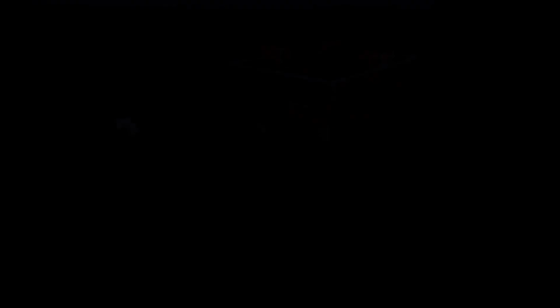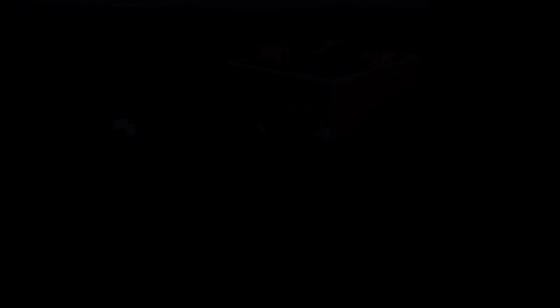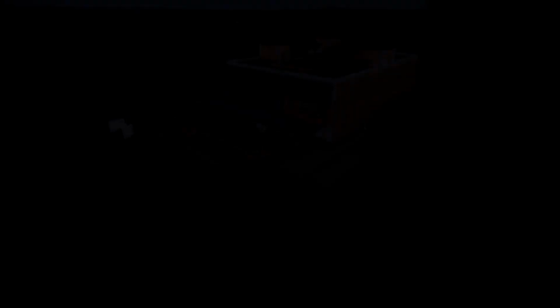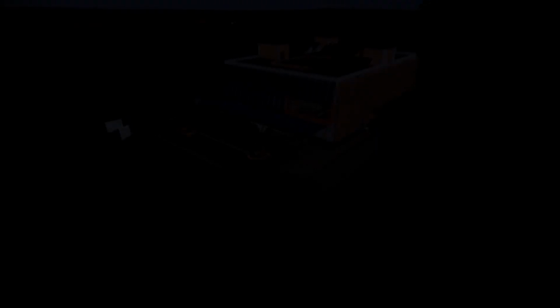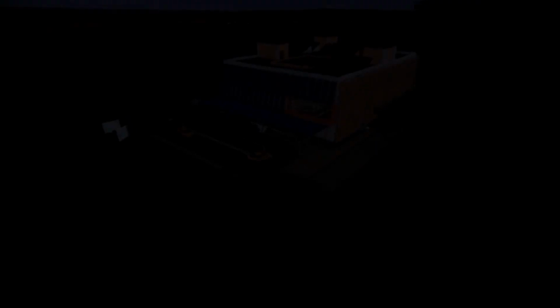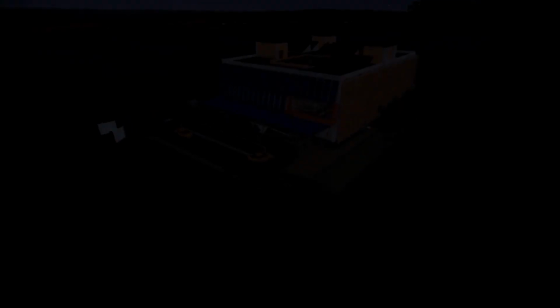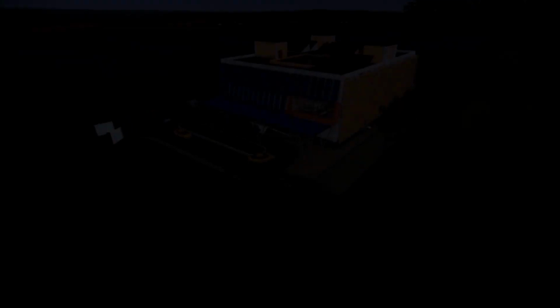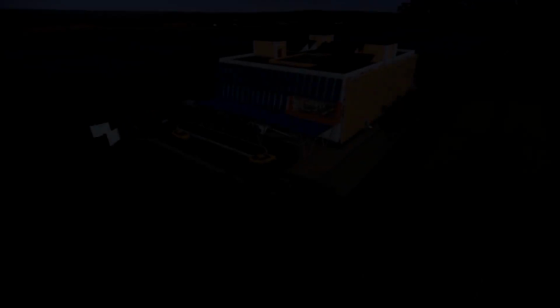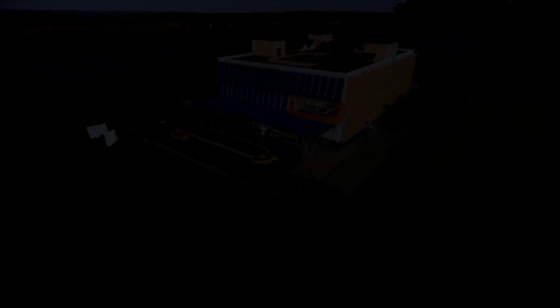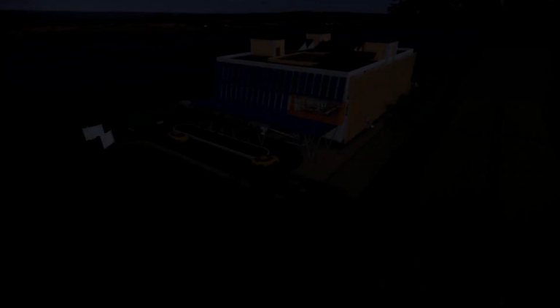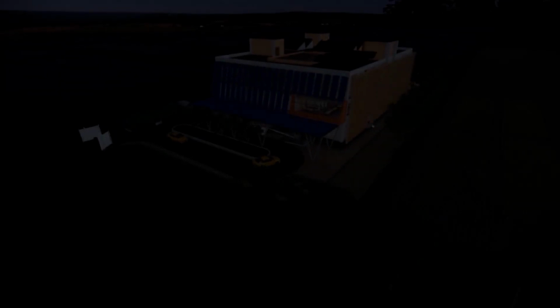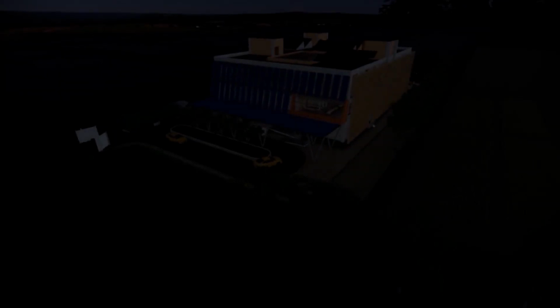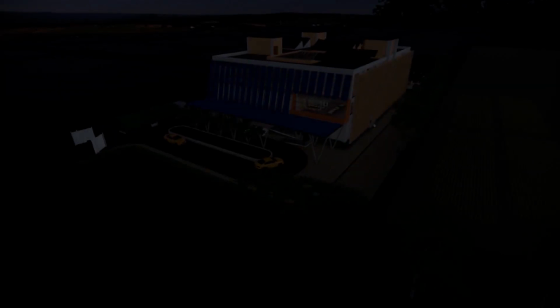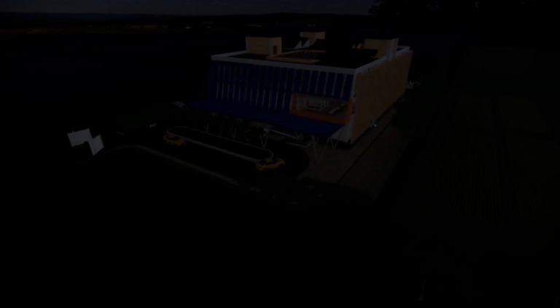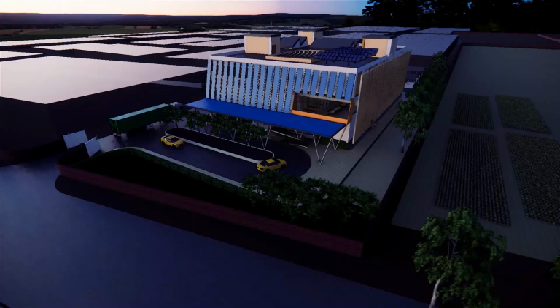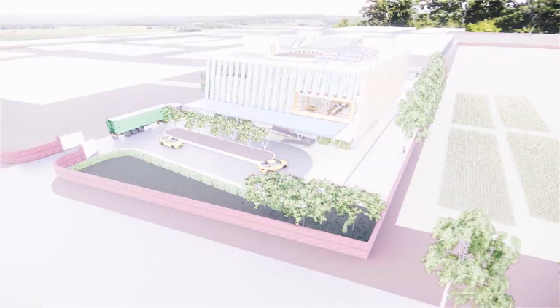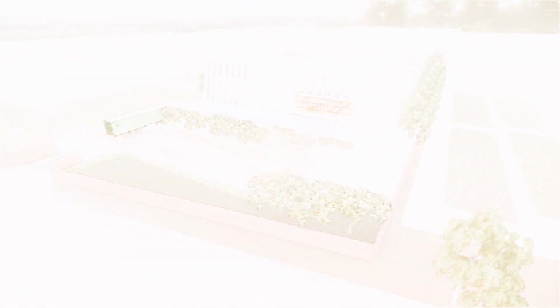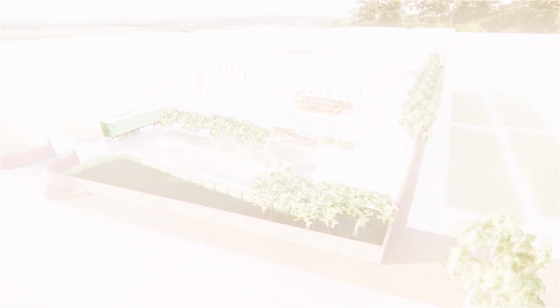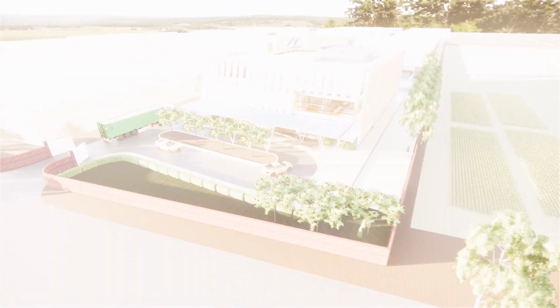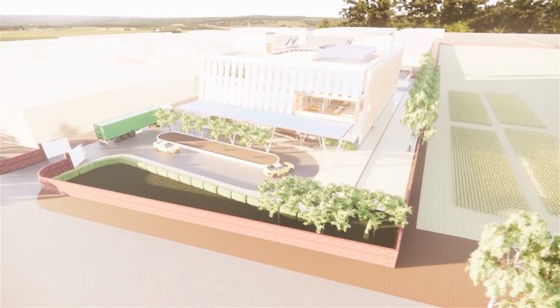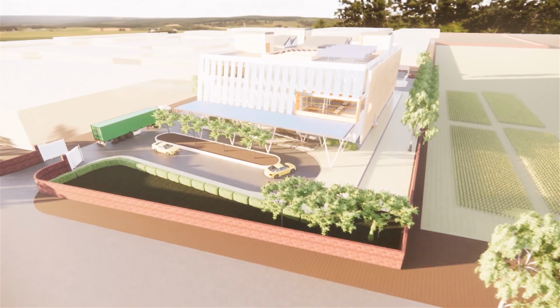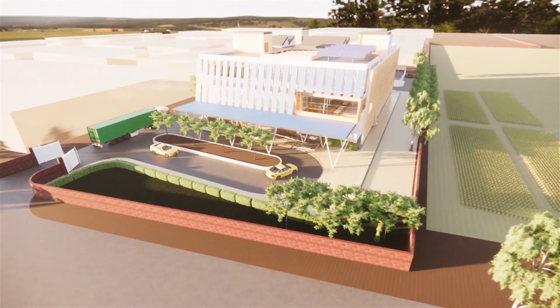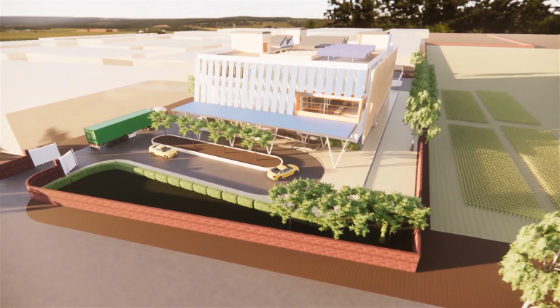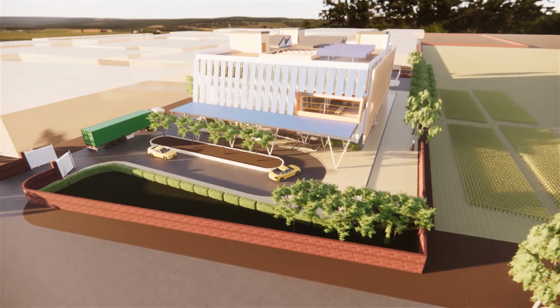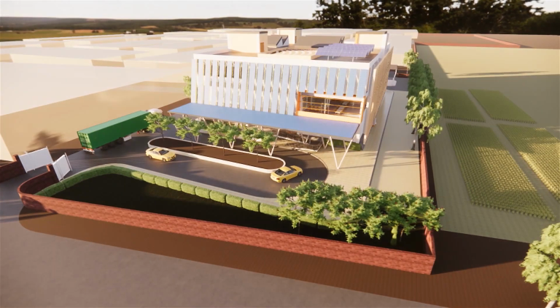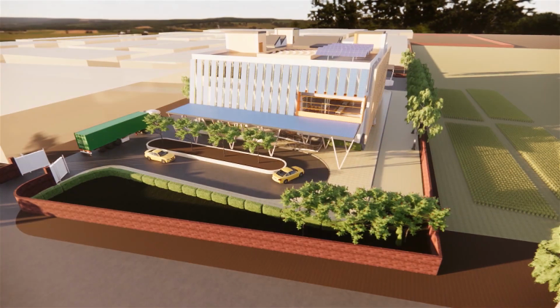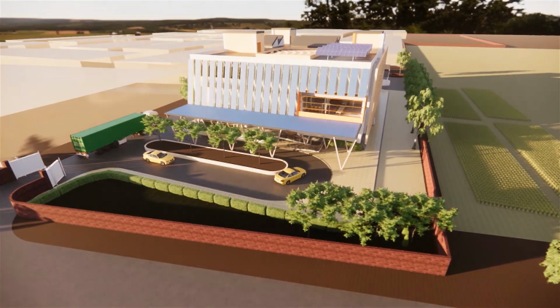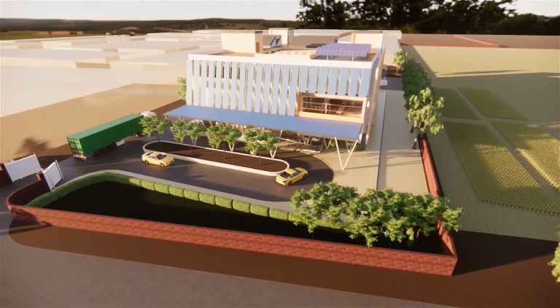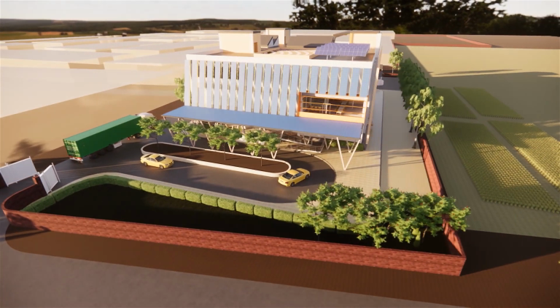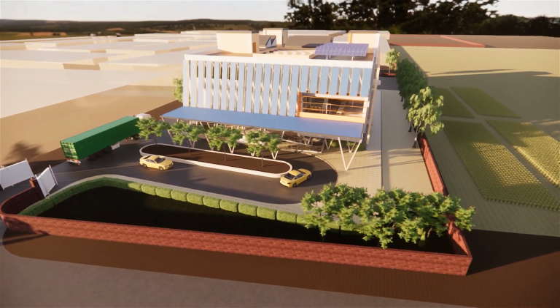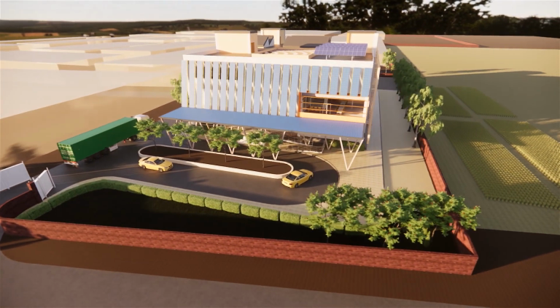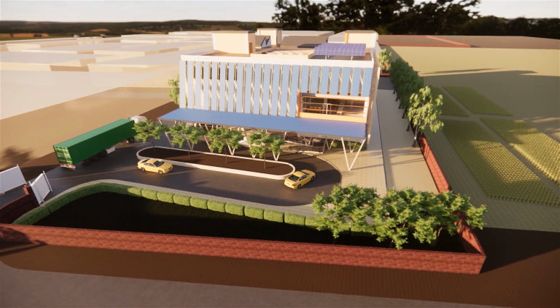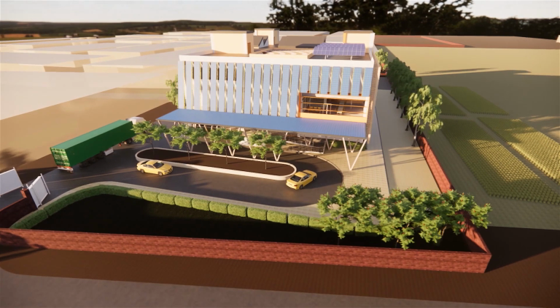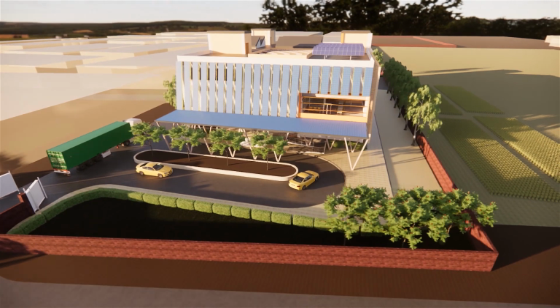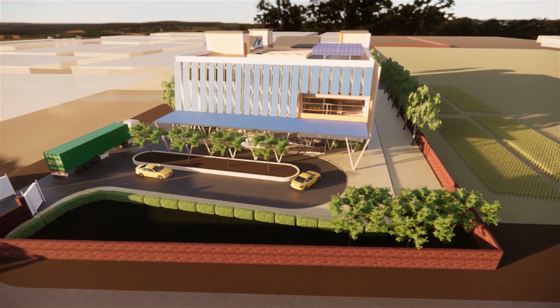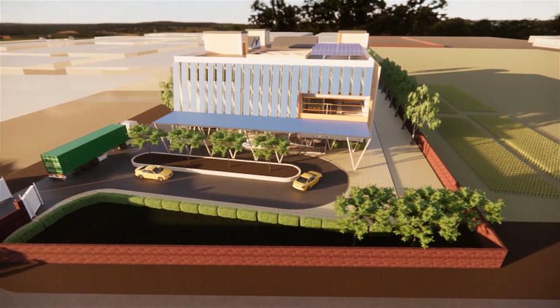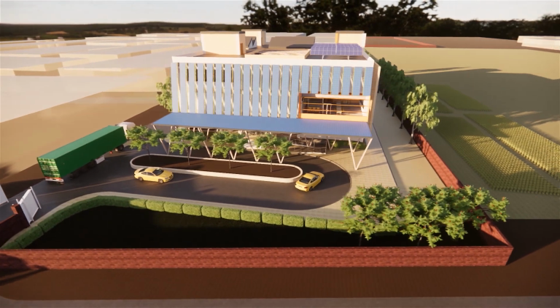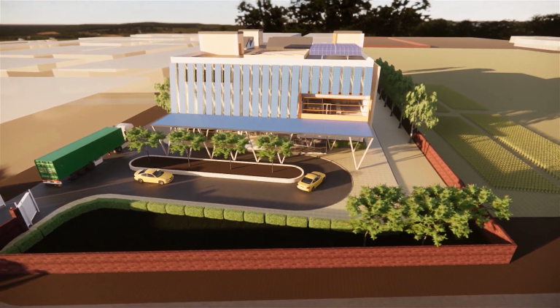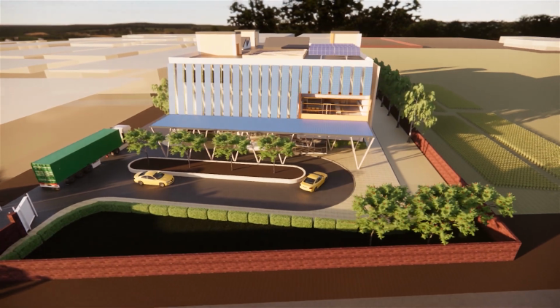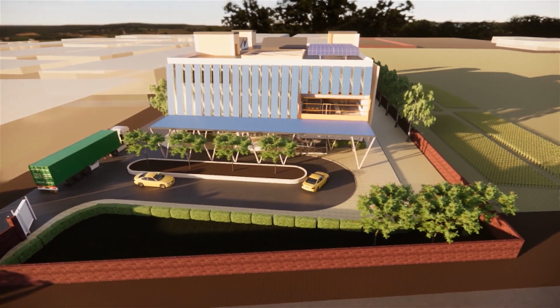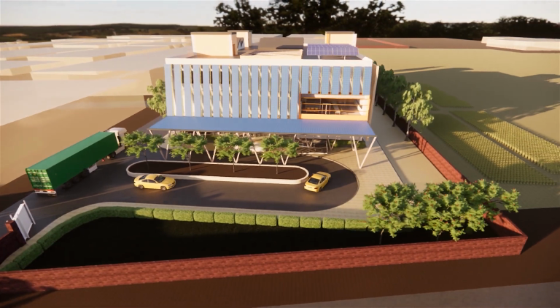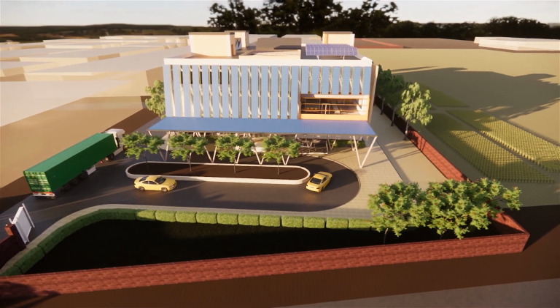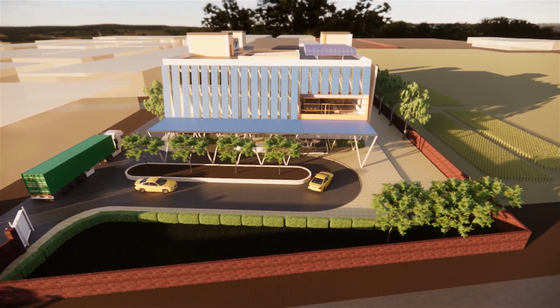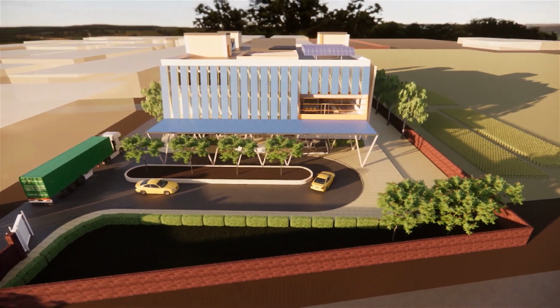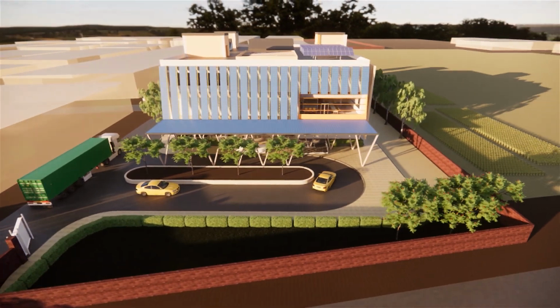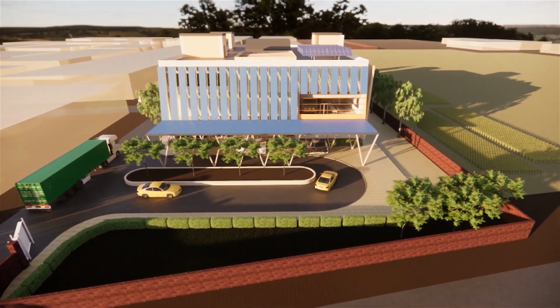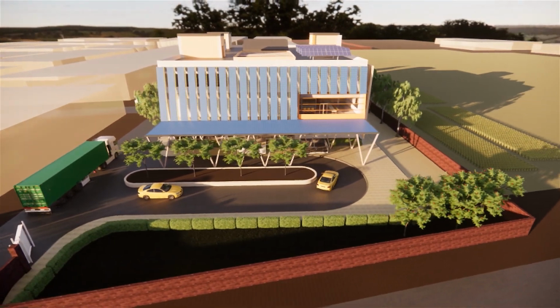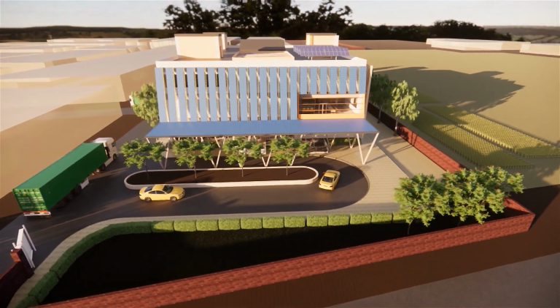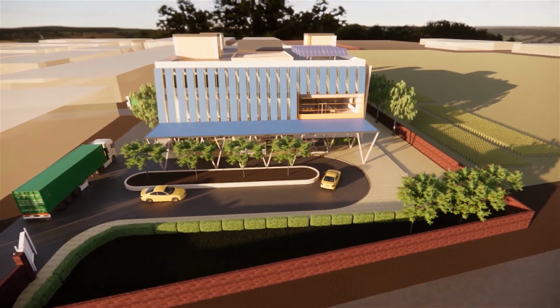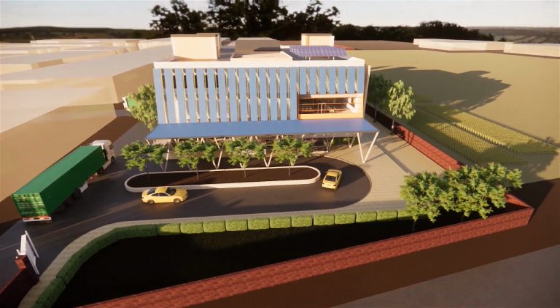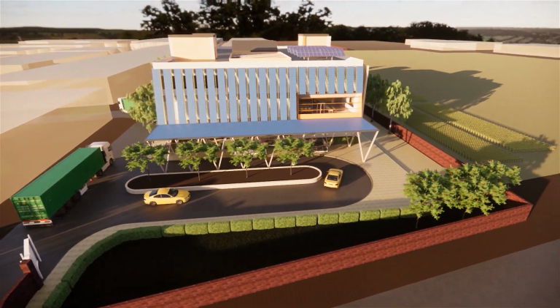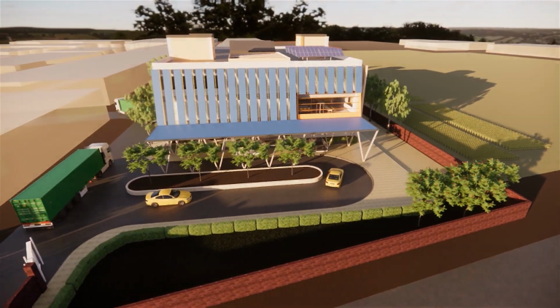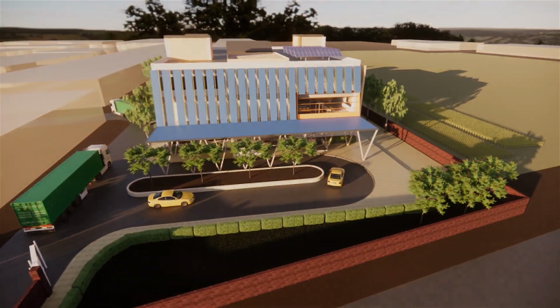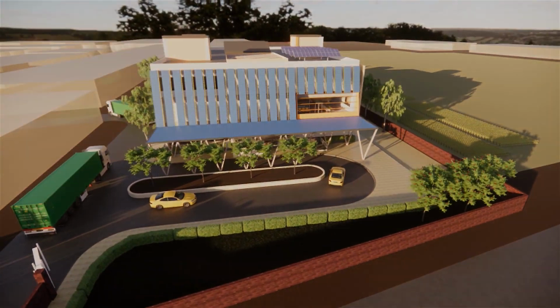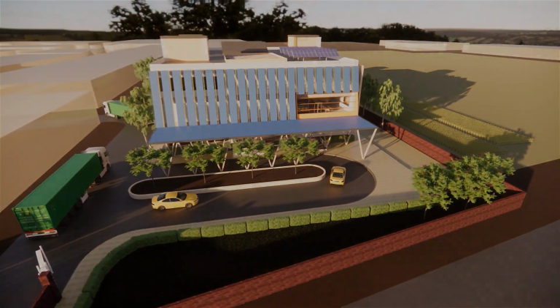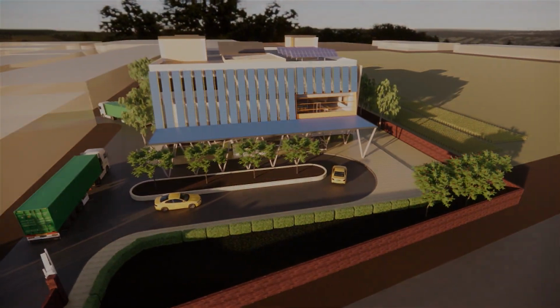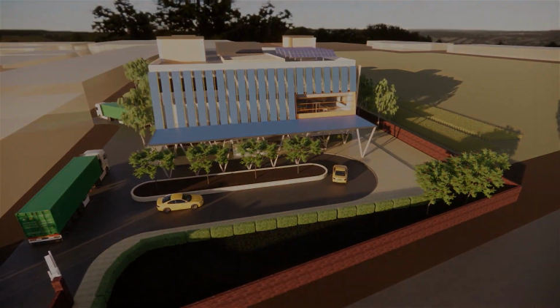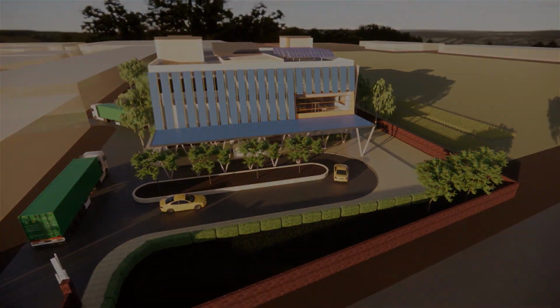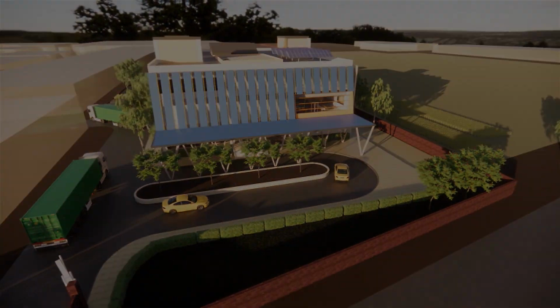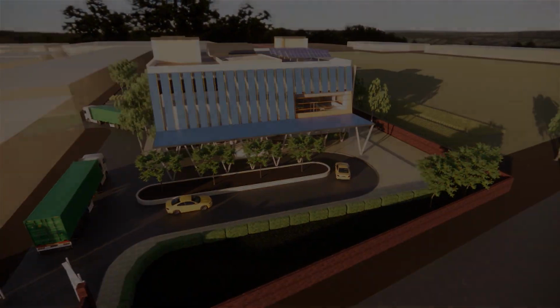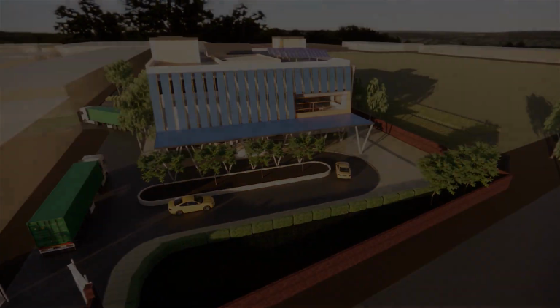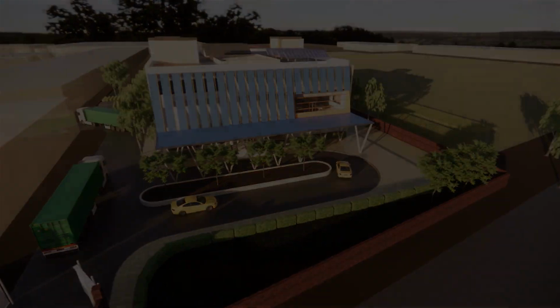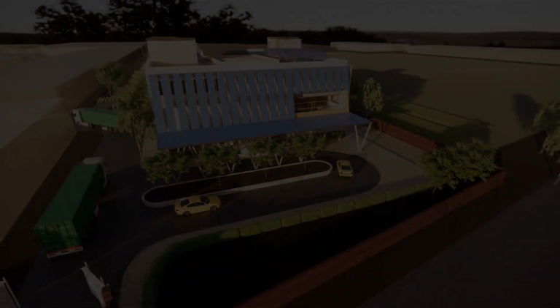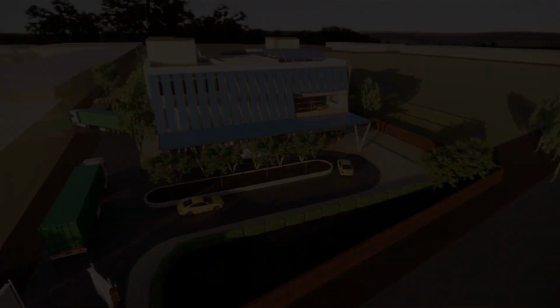With this we present to you Visa Zero, a net zero office building designed for a rice mill in Karnal district of Haryana.